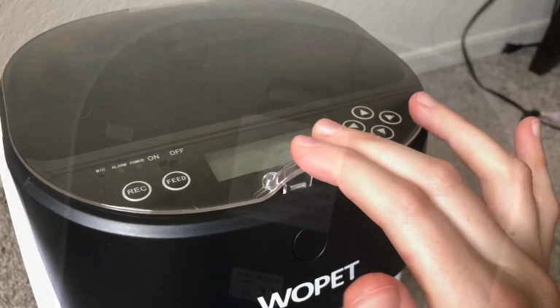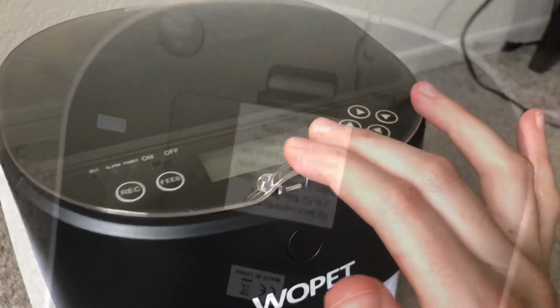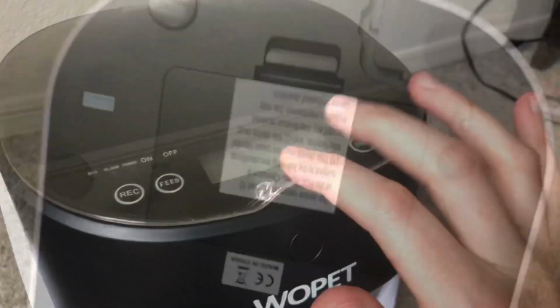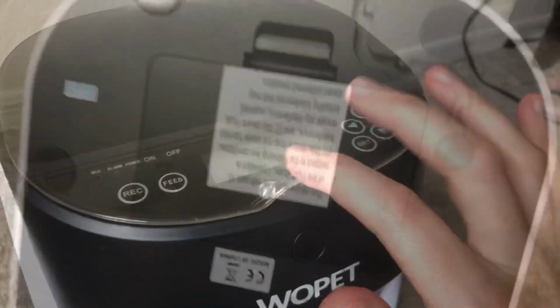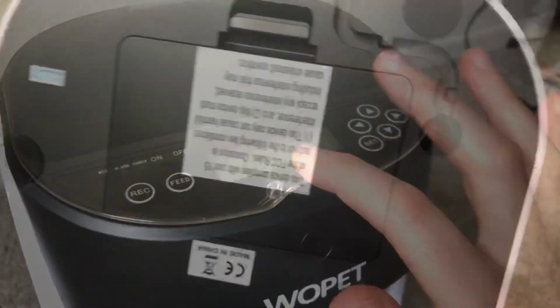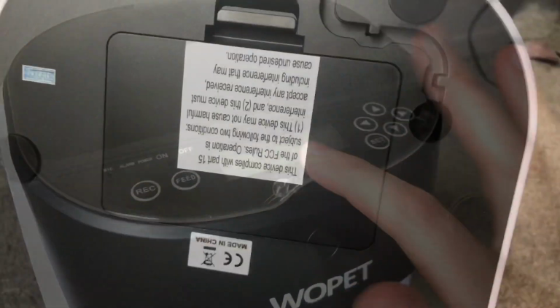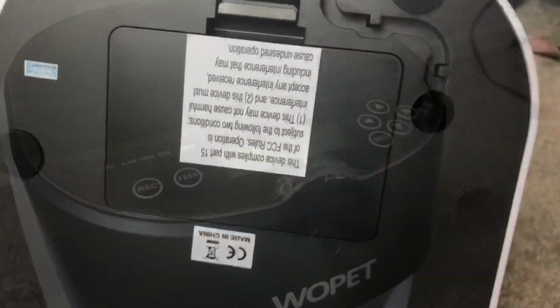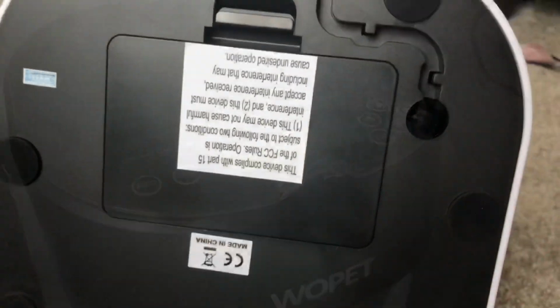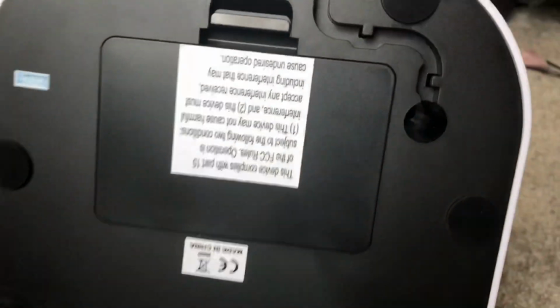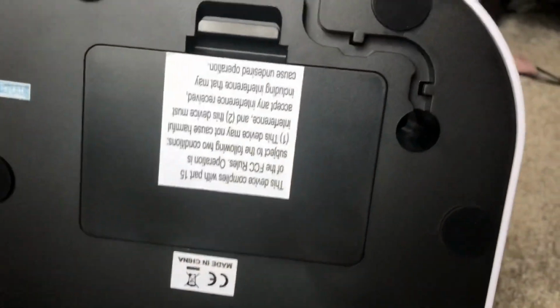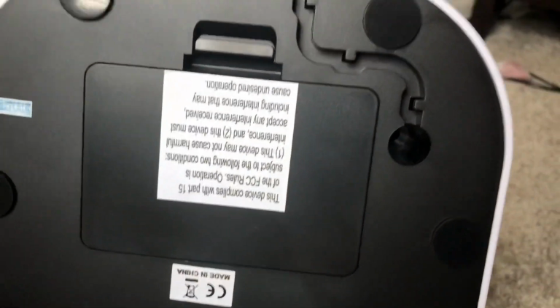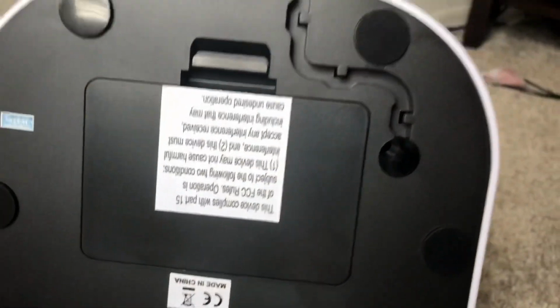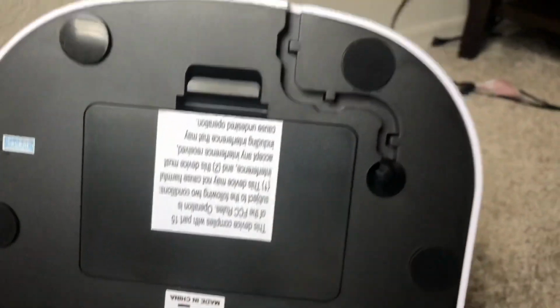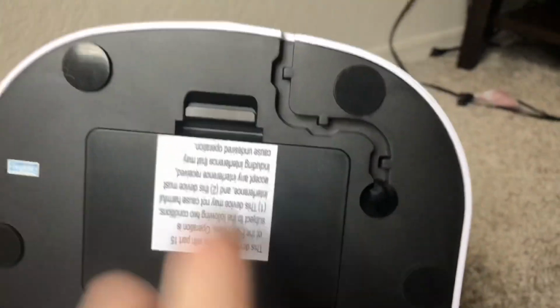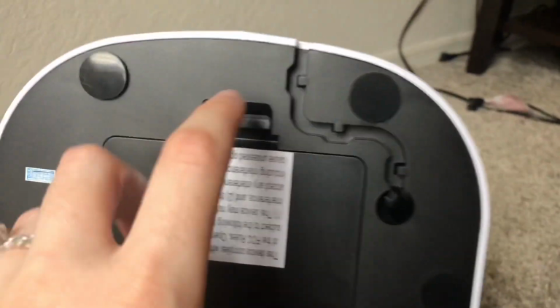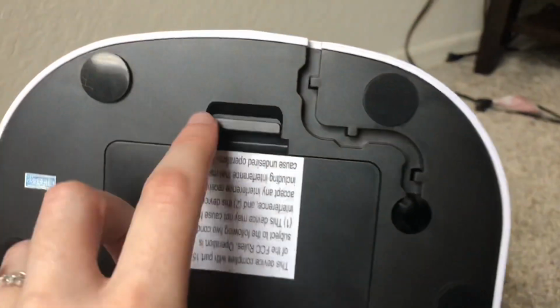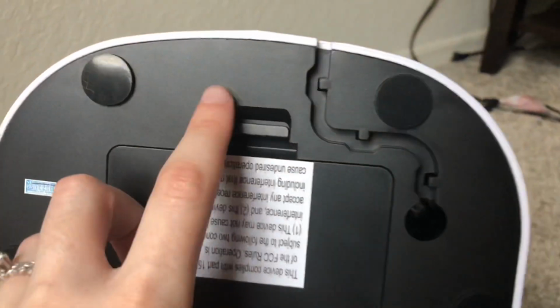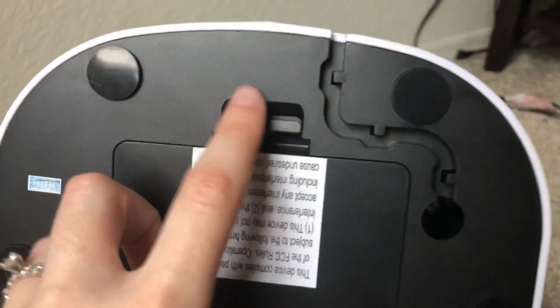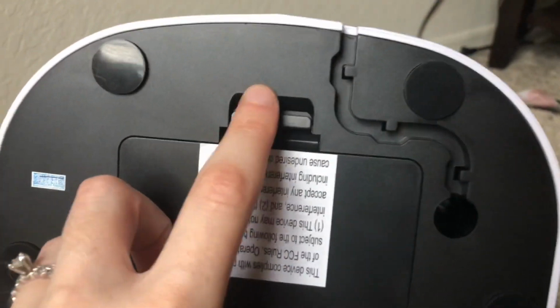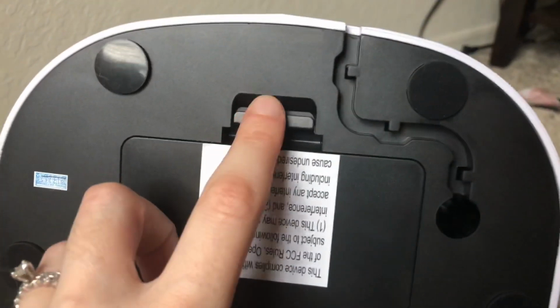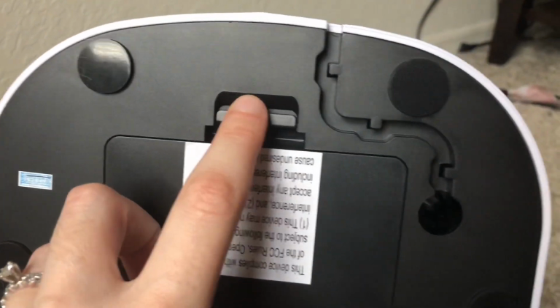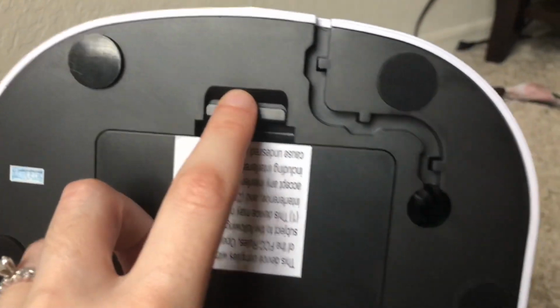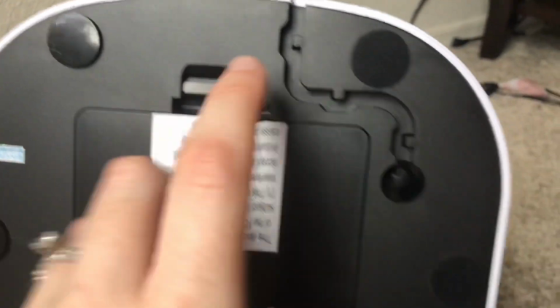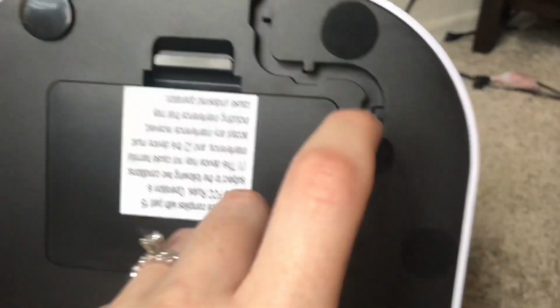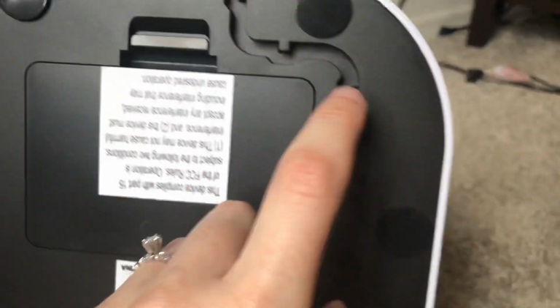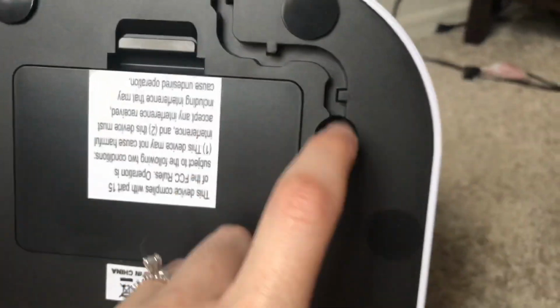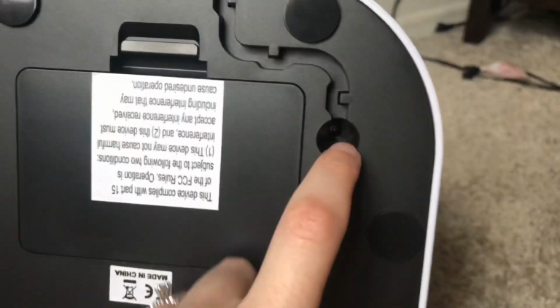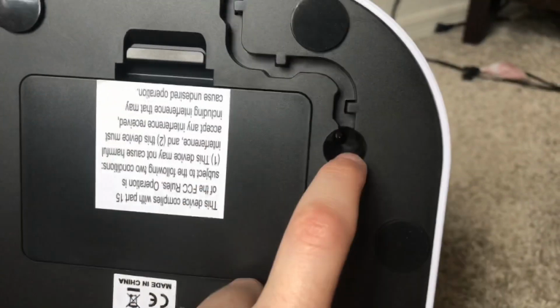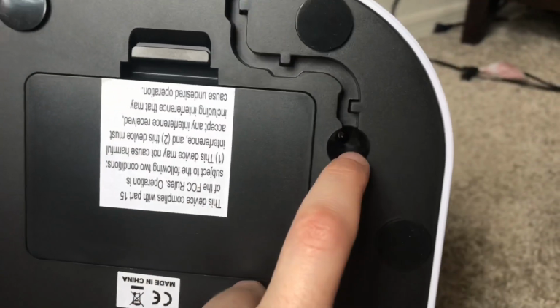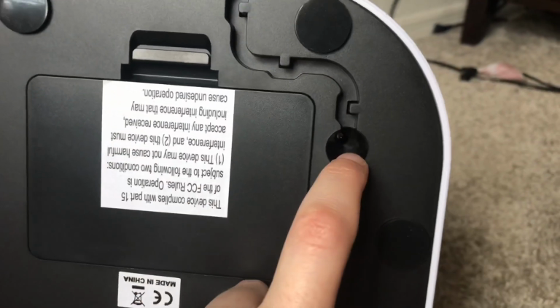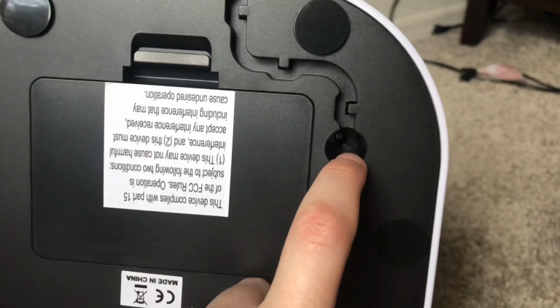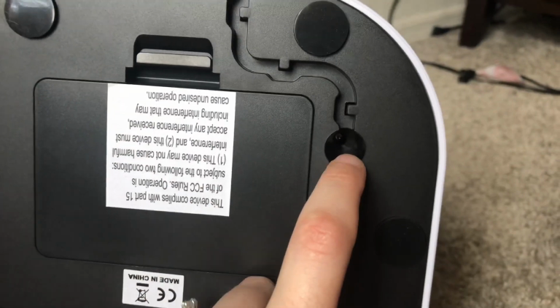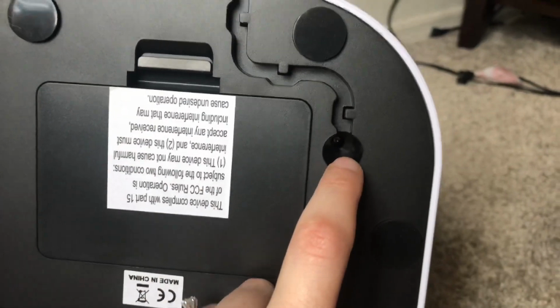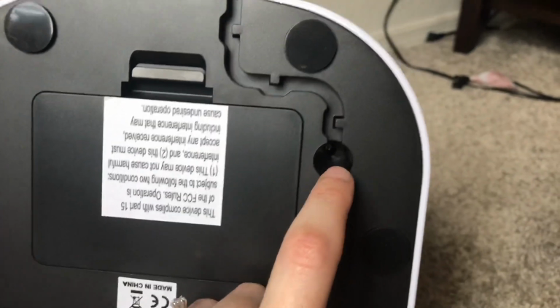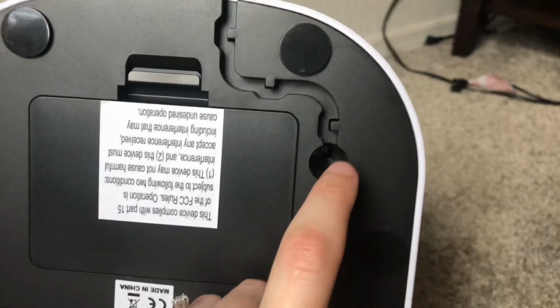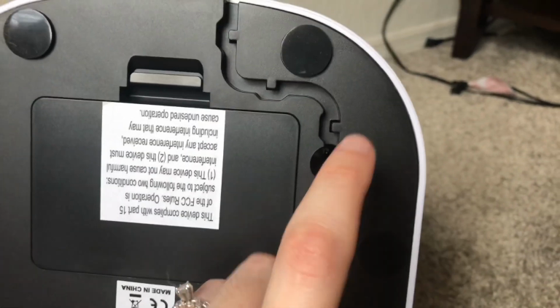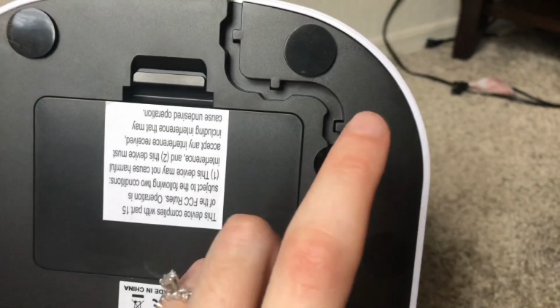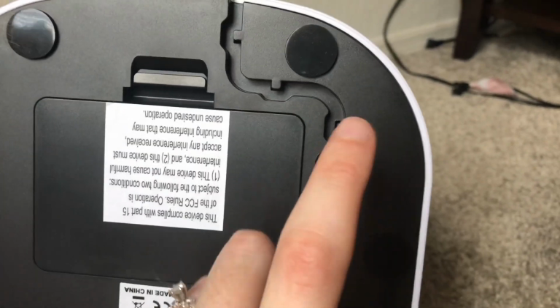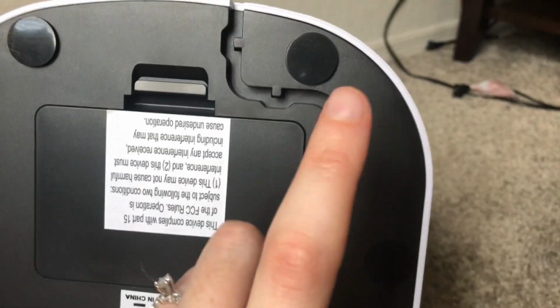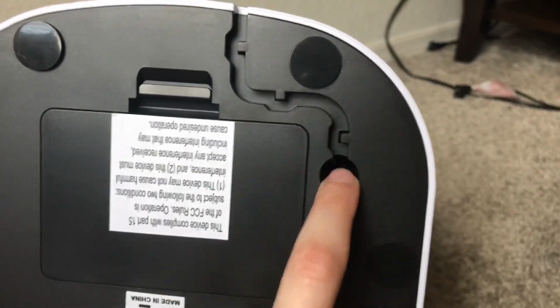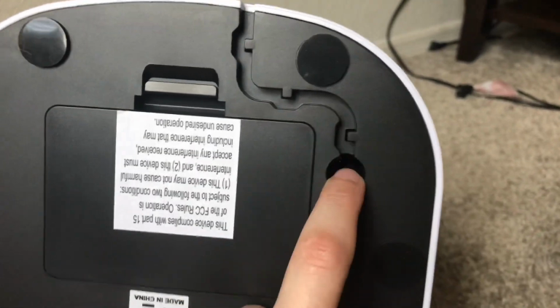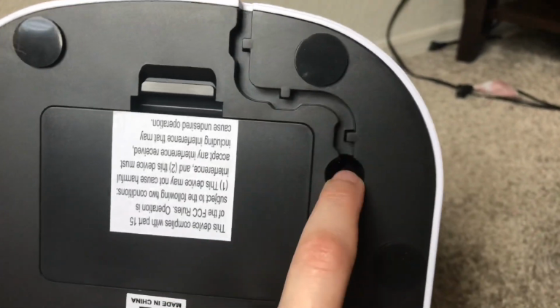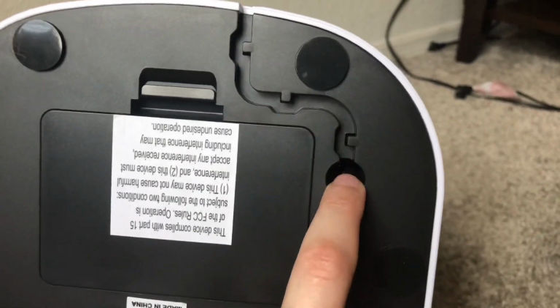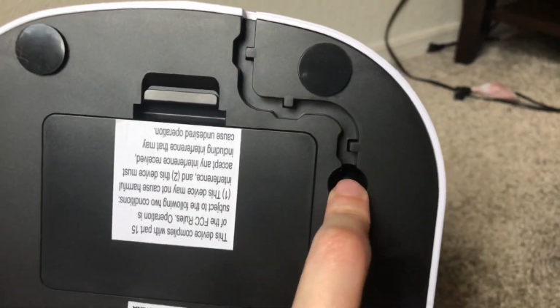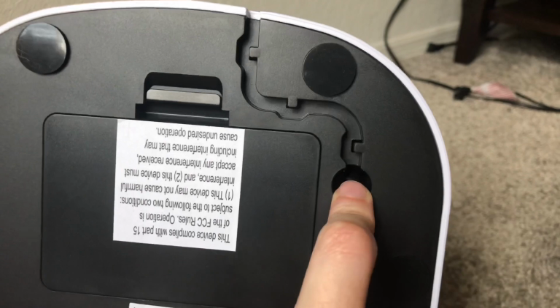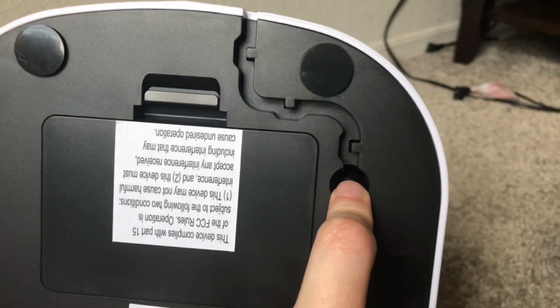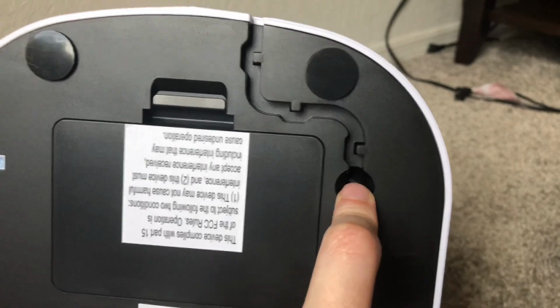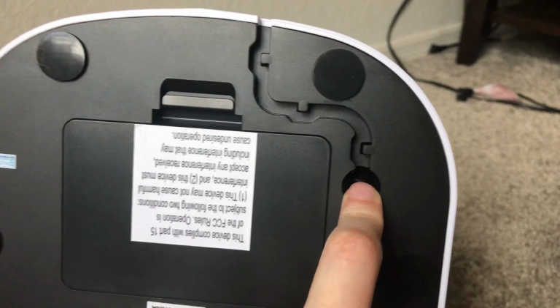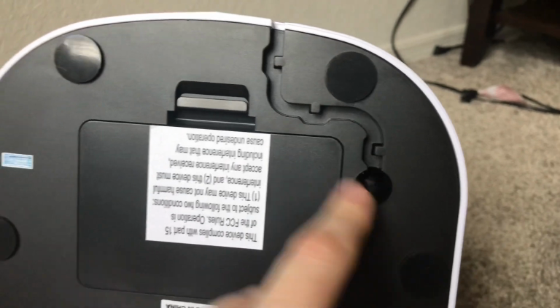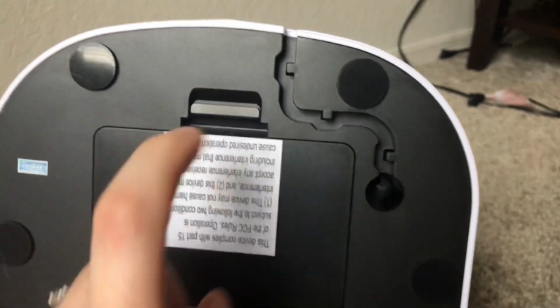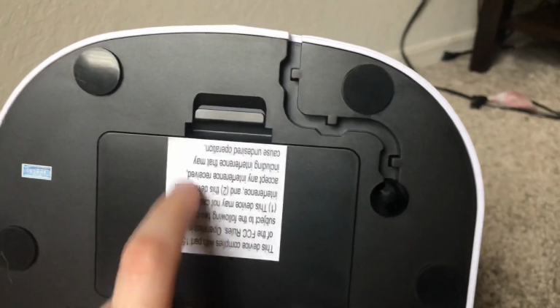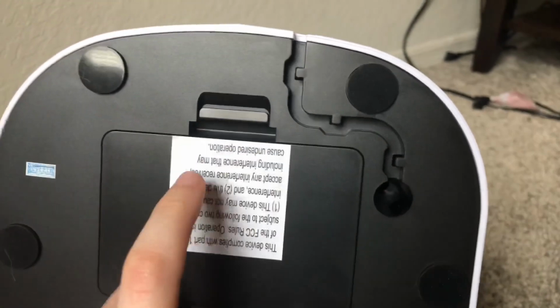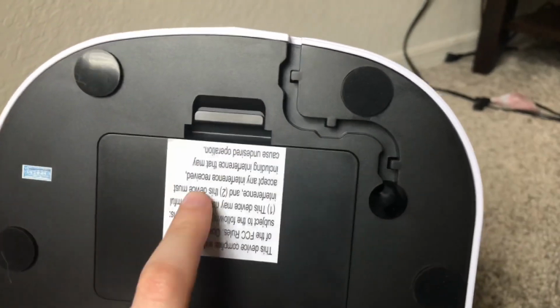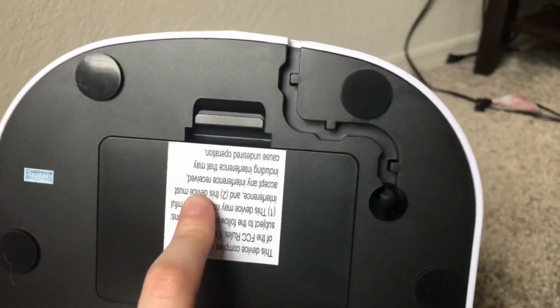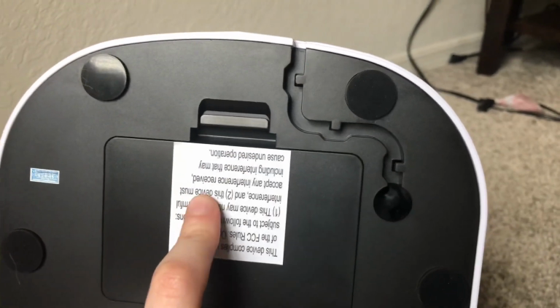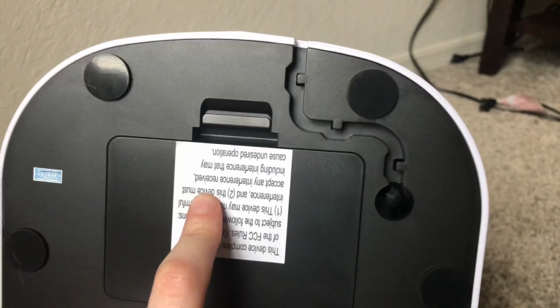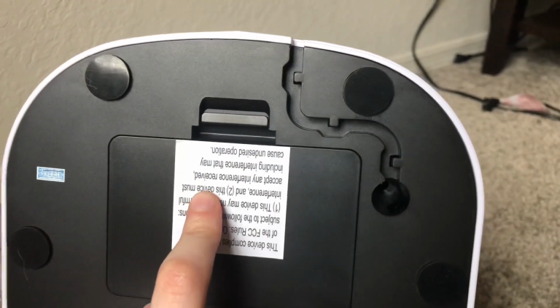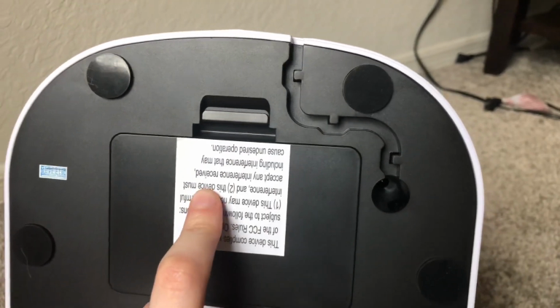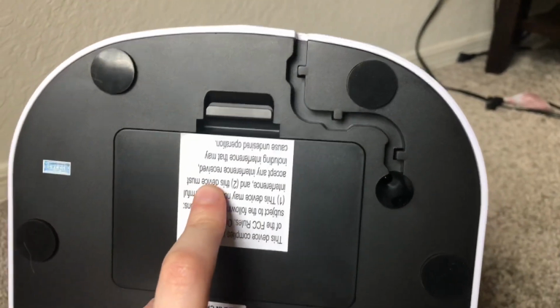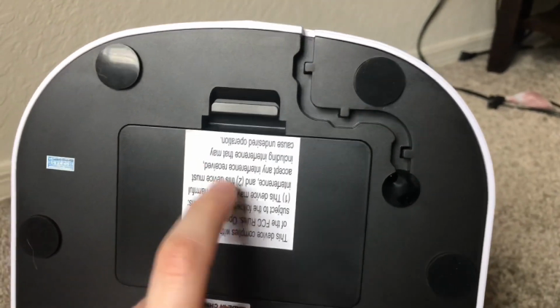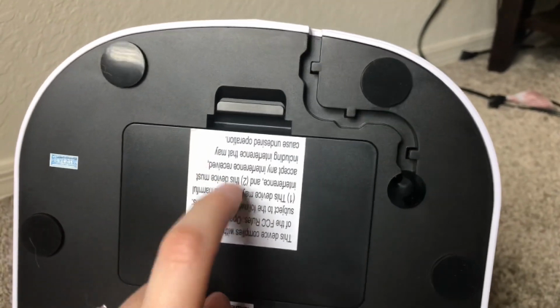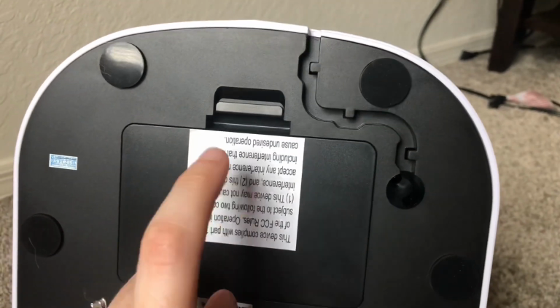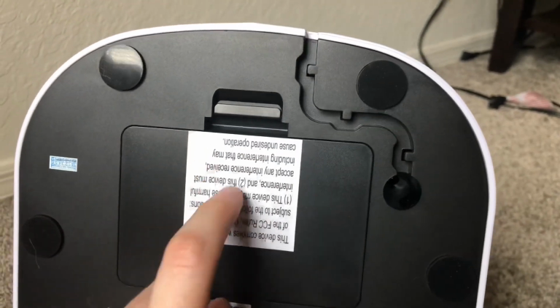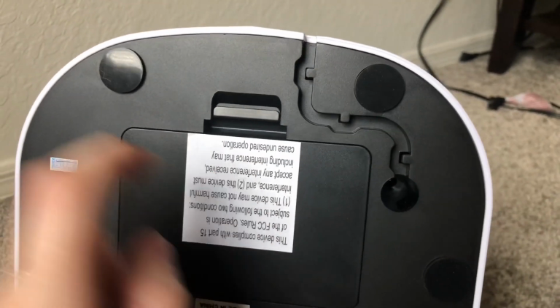Another nice feature is that it has both battery power and a plug-in option, so if for any reason the power goes out, you have battery power to back it up.